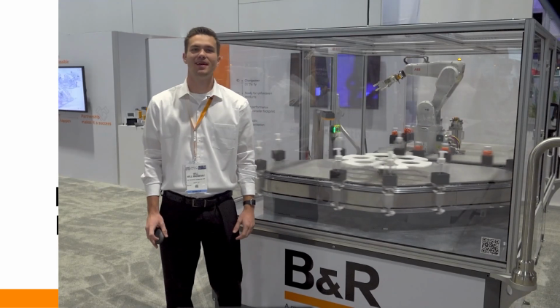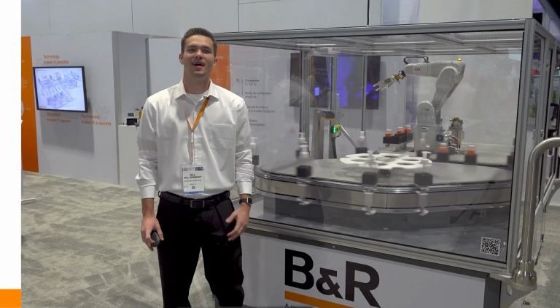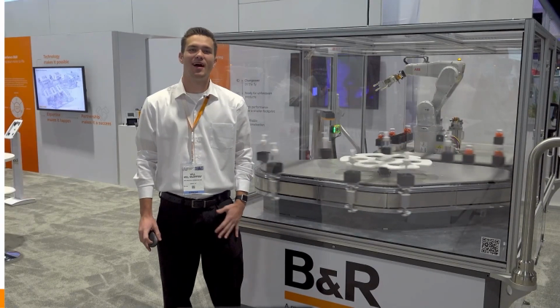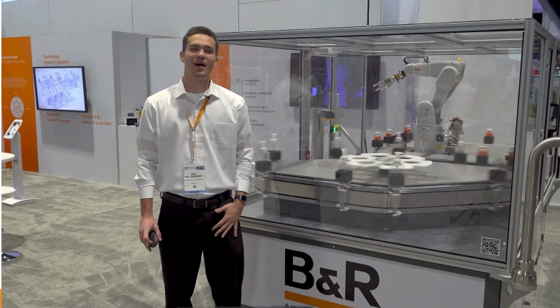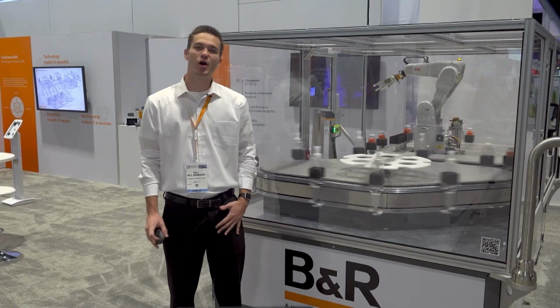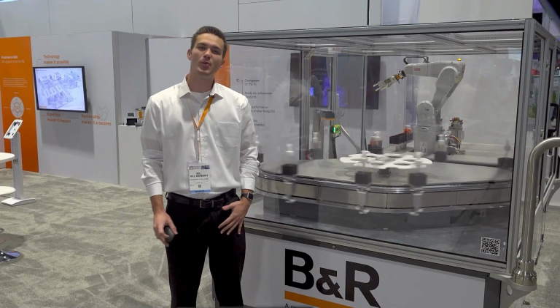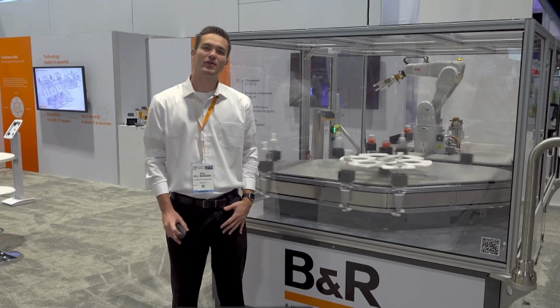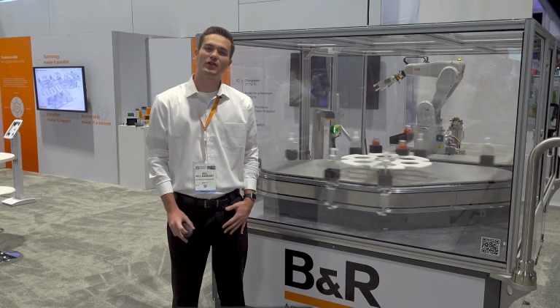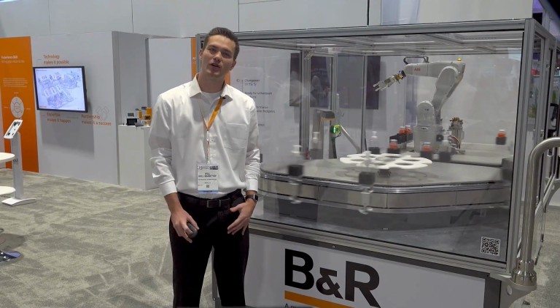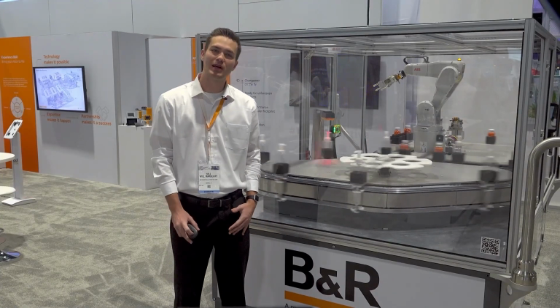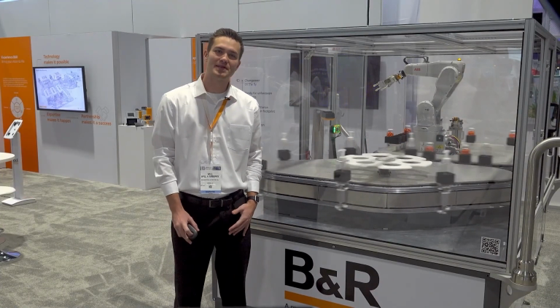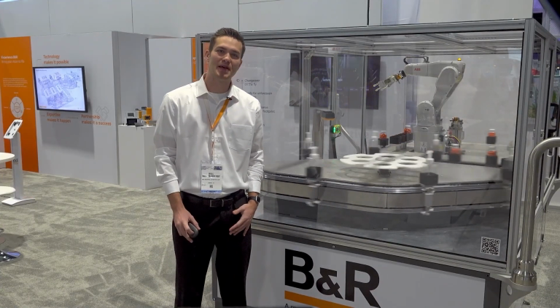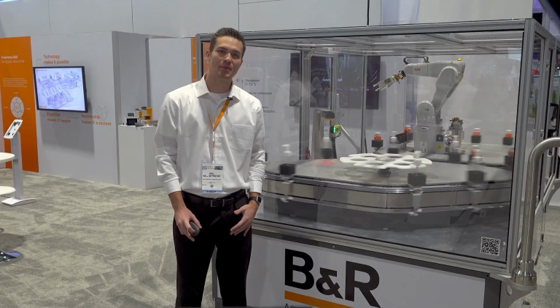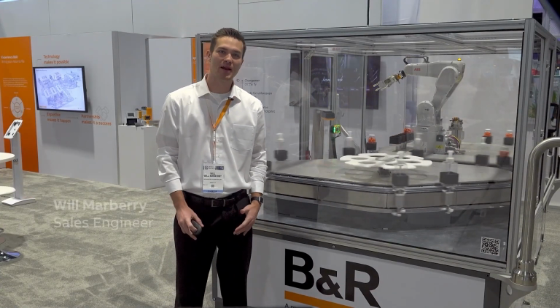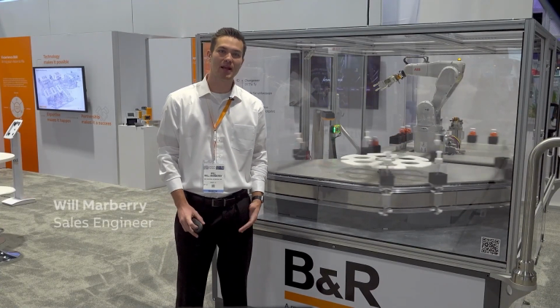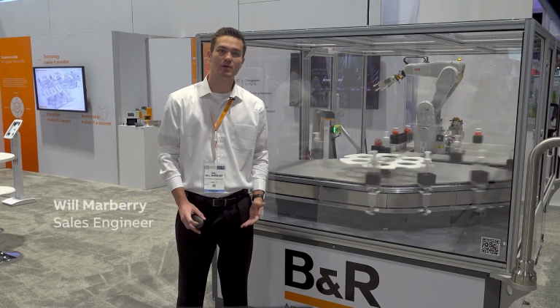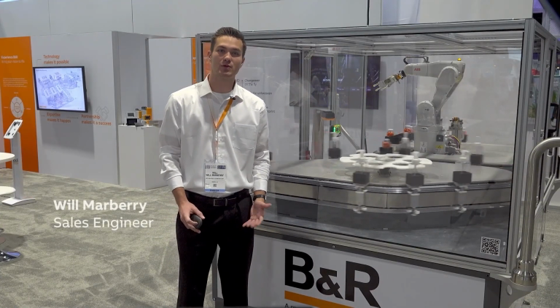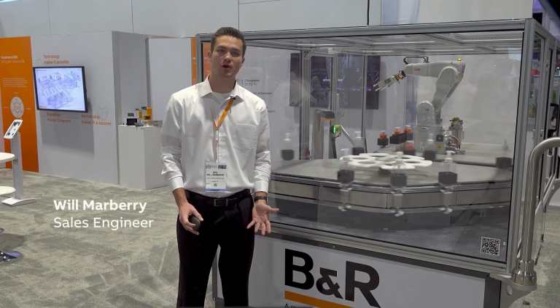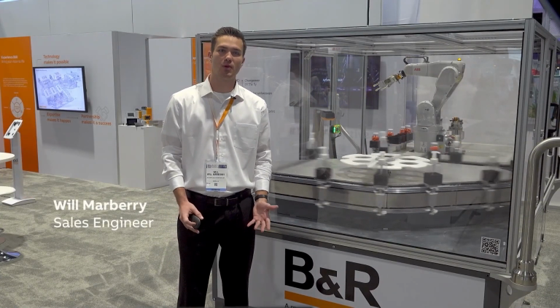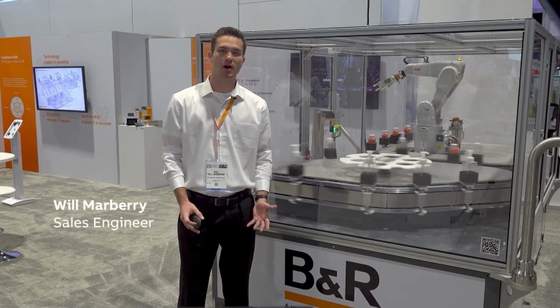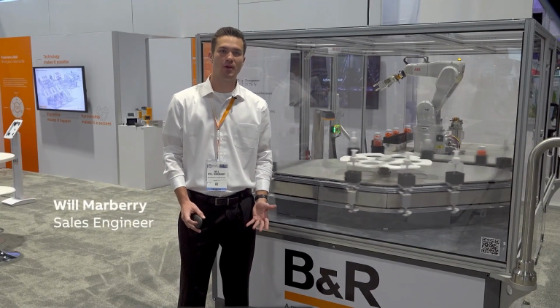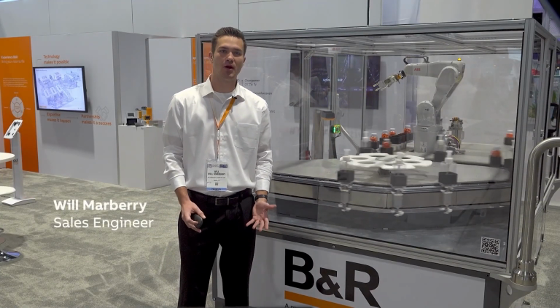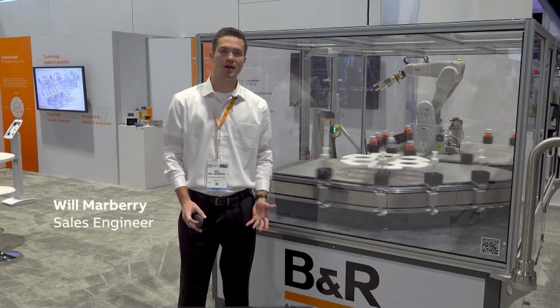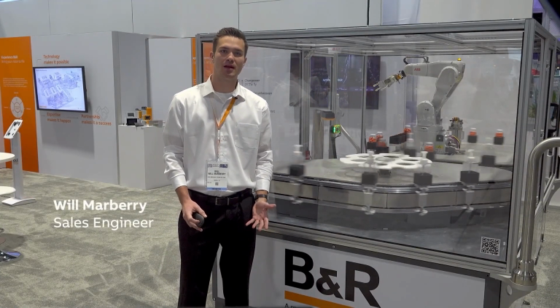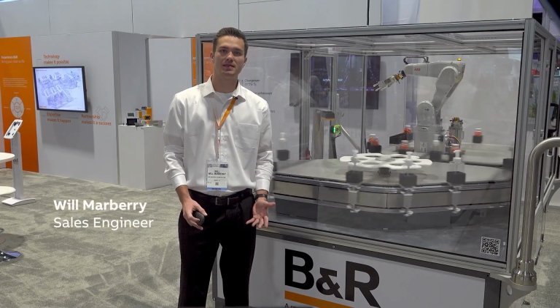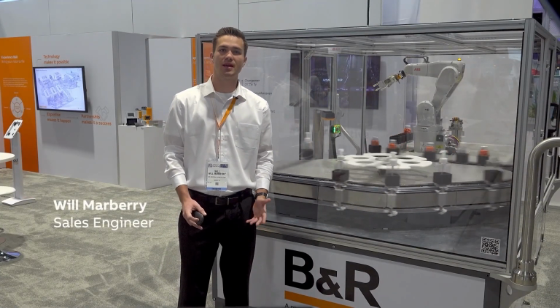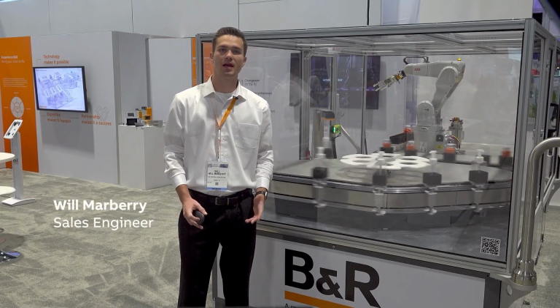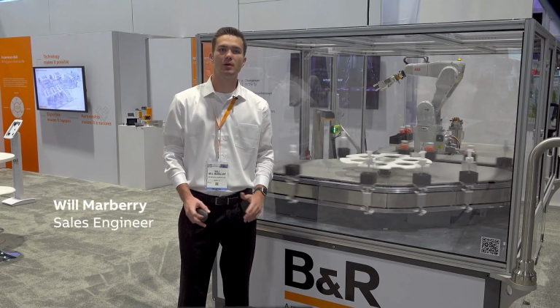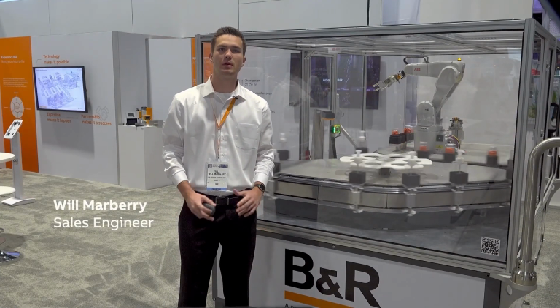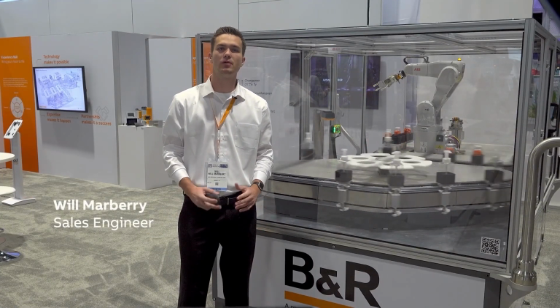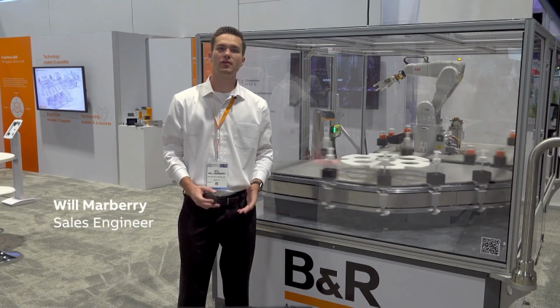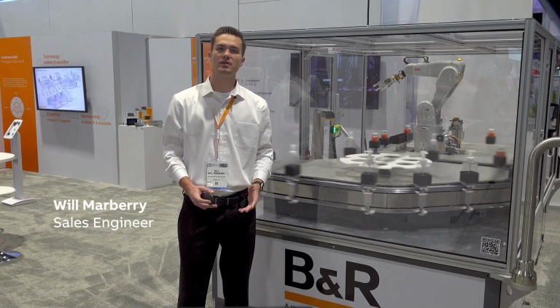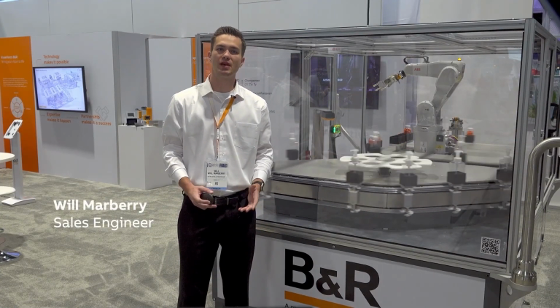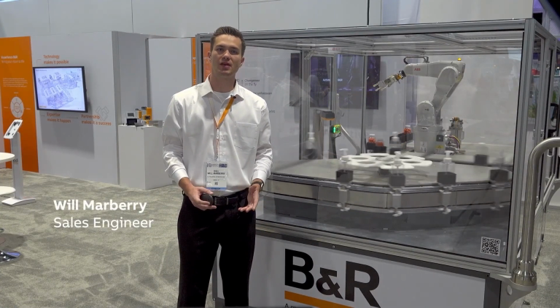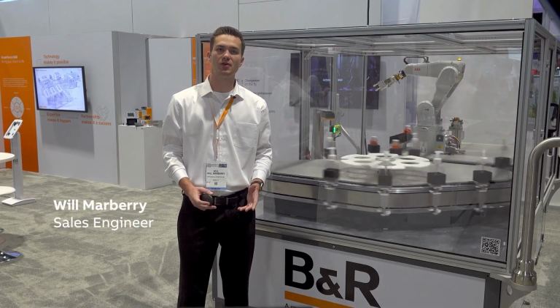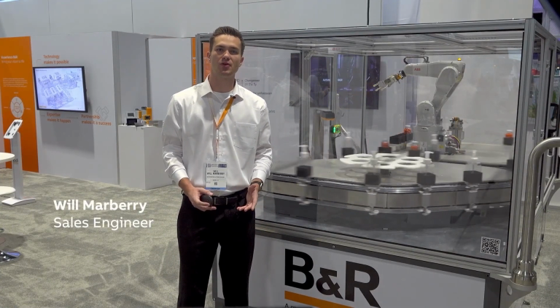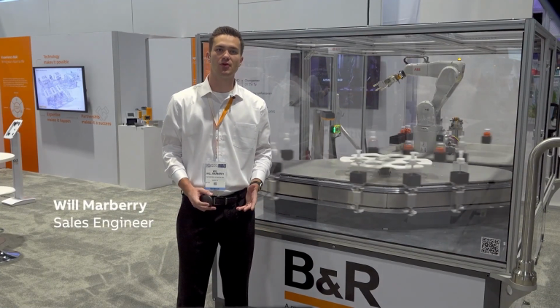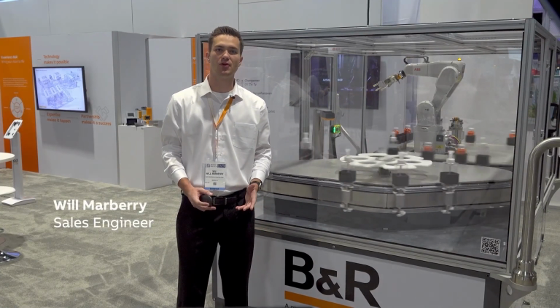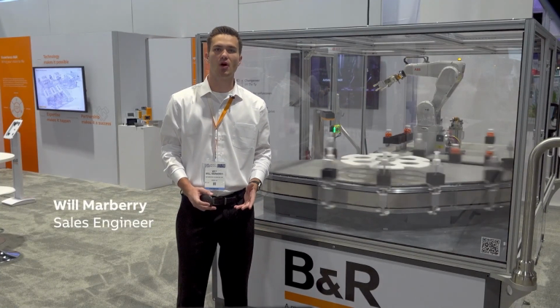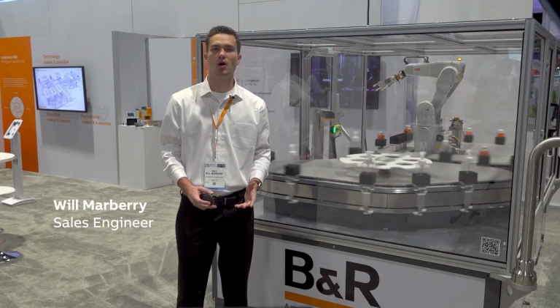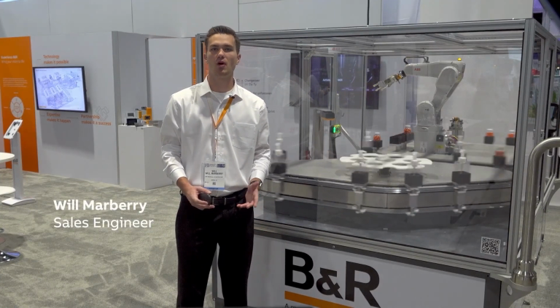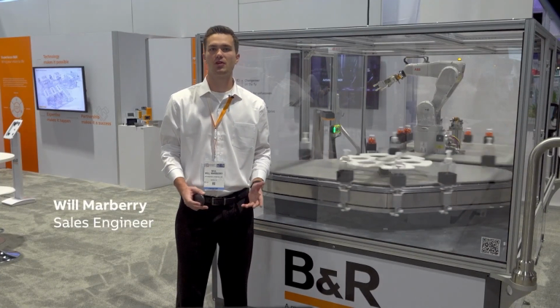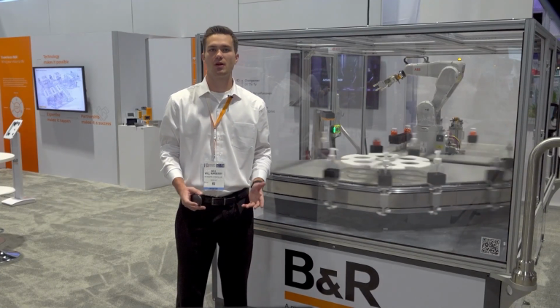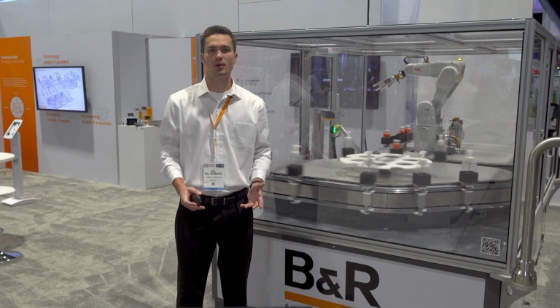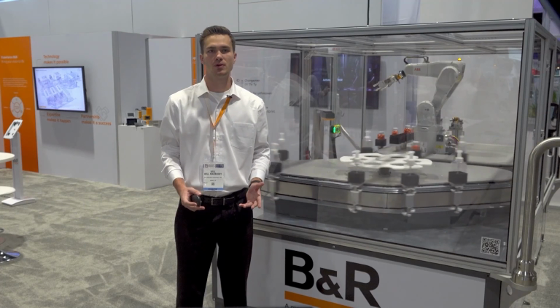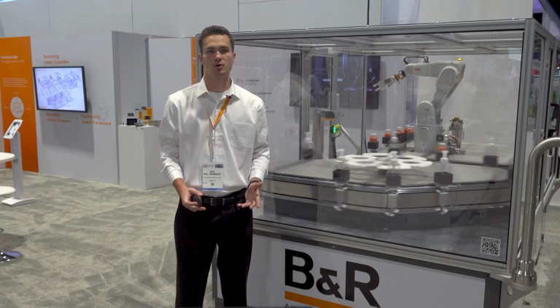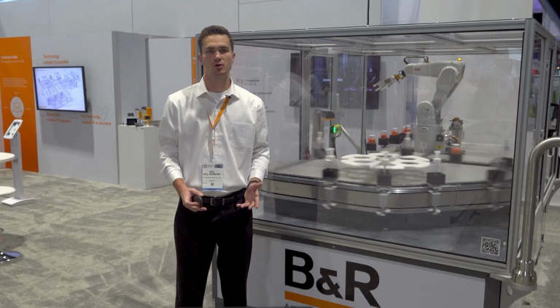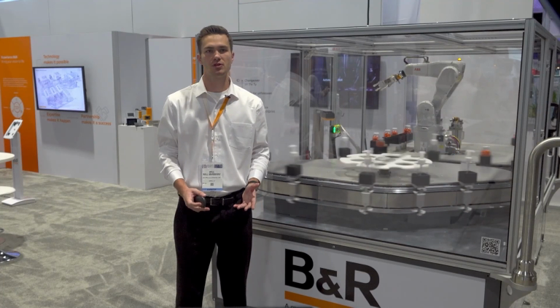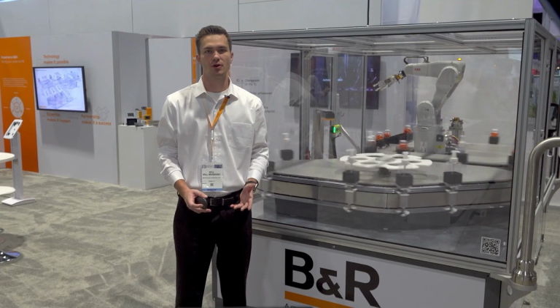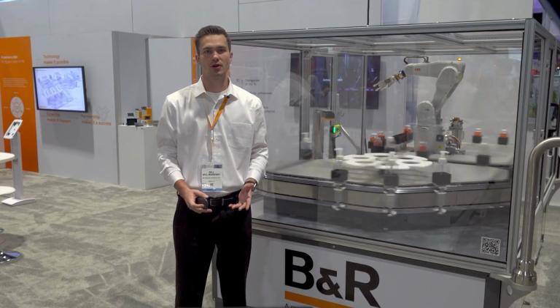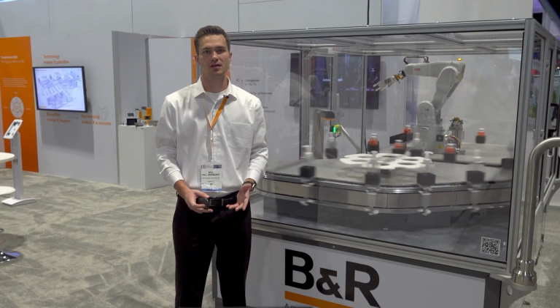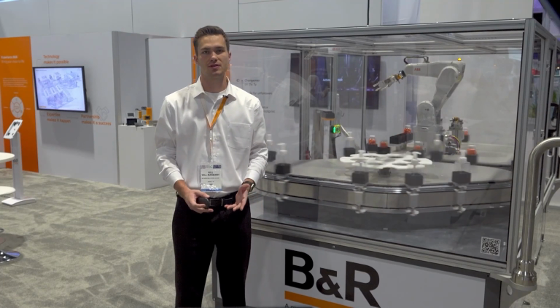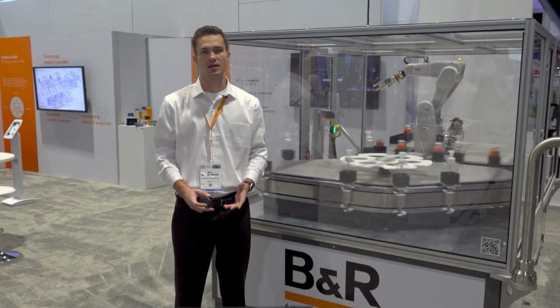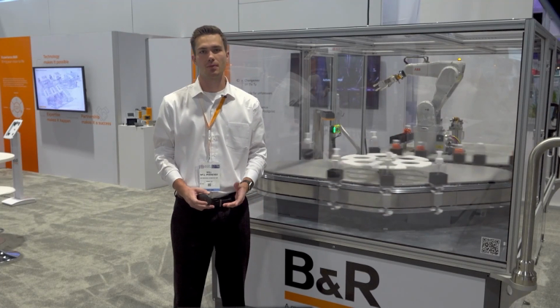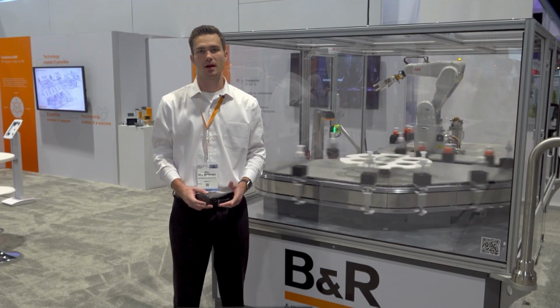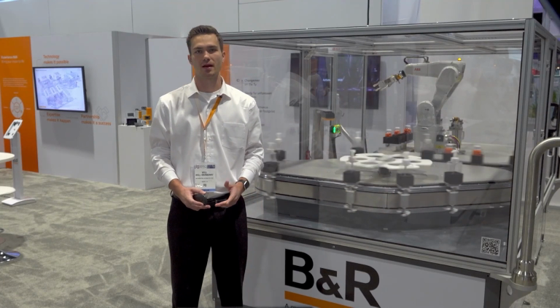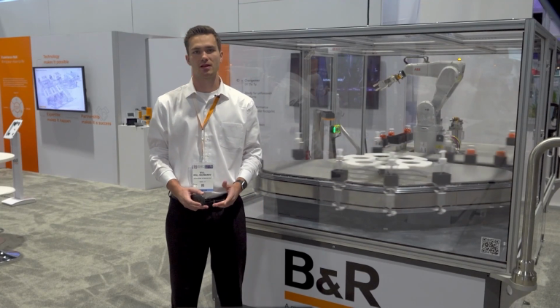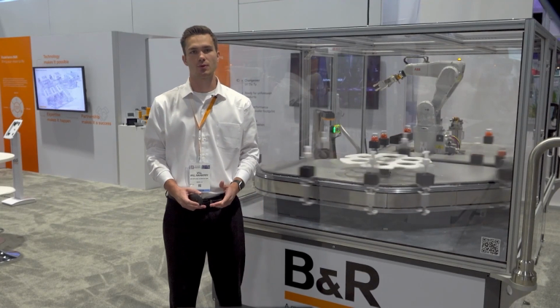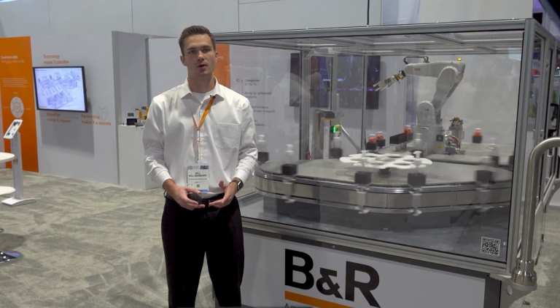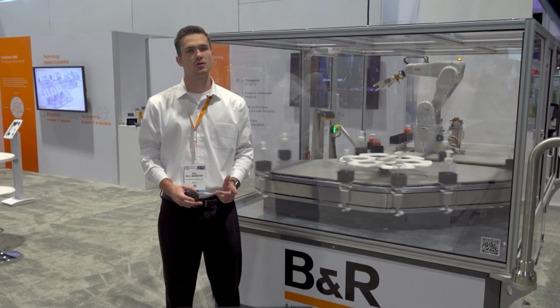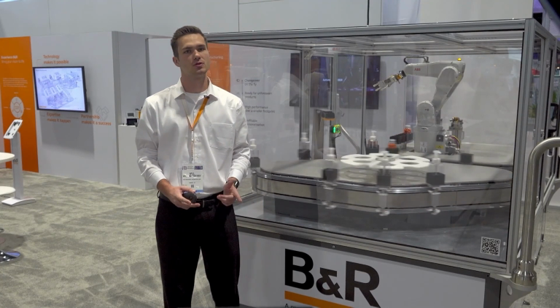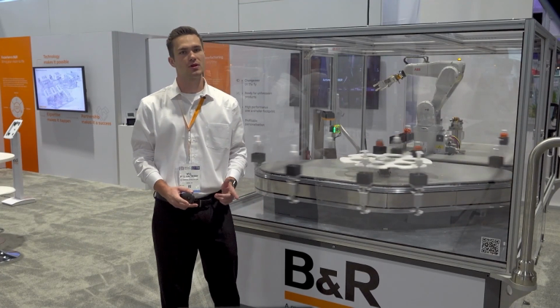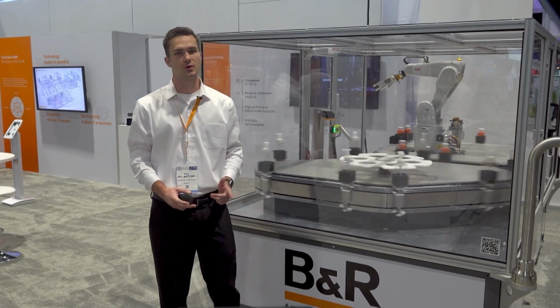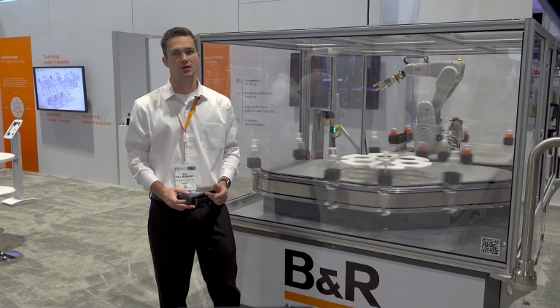Hi, I hope you're having a great day. My name is Will Marbury and today I'm going to be briefly taking you through all the demos we'll be showcasing at PAC Expo 2022.